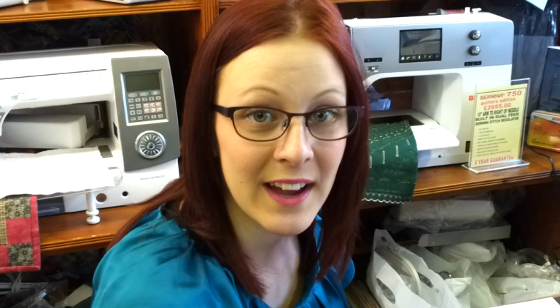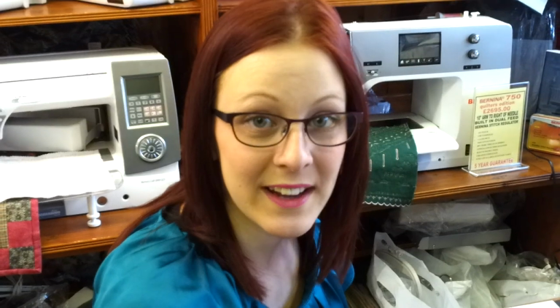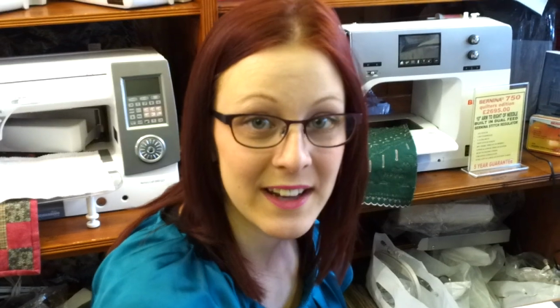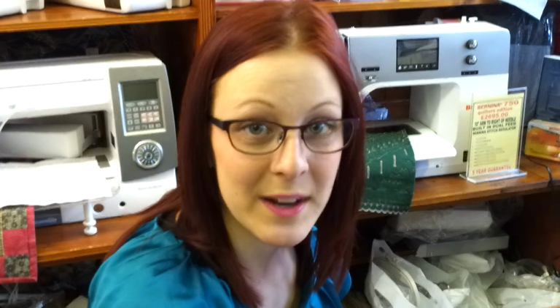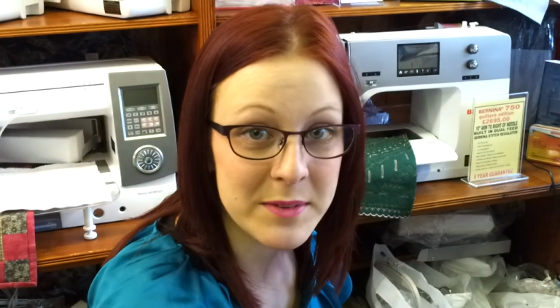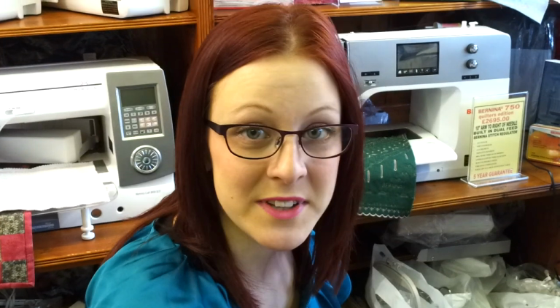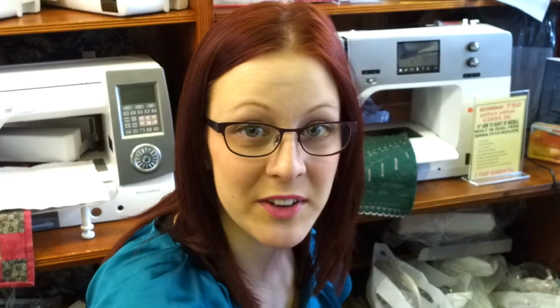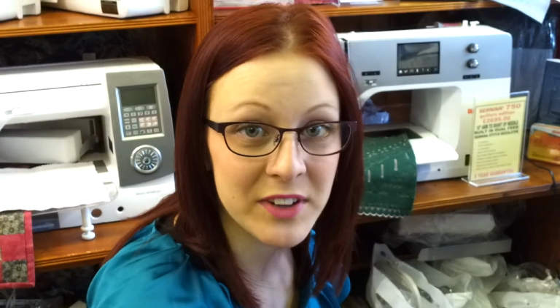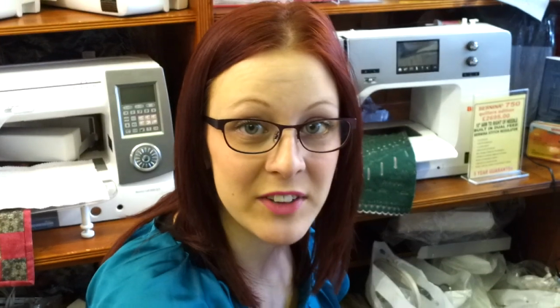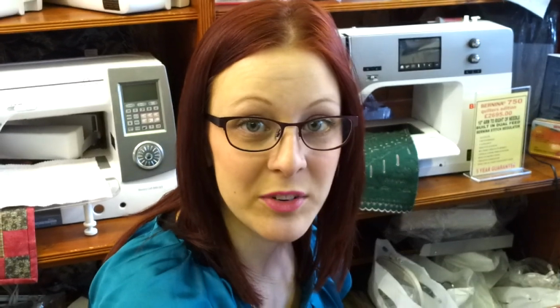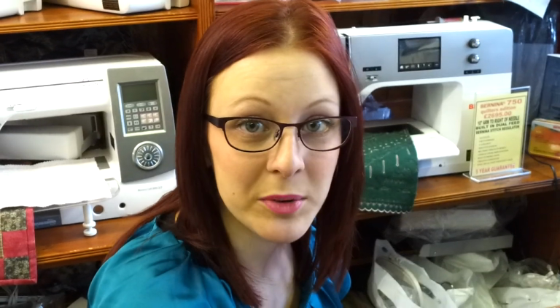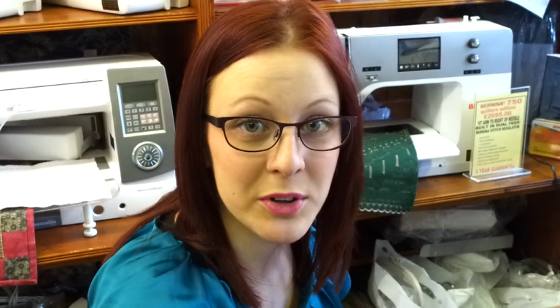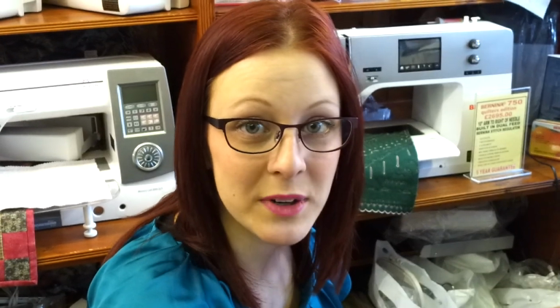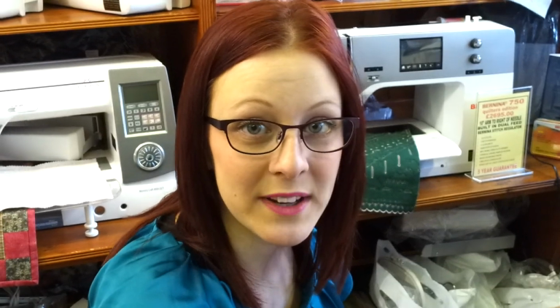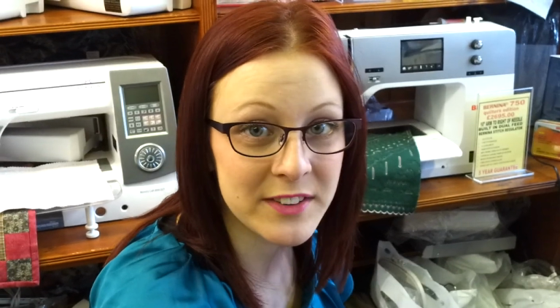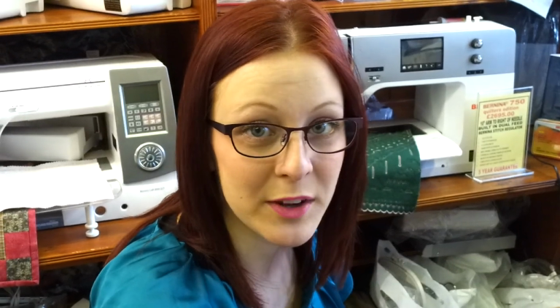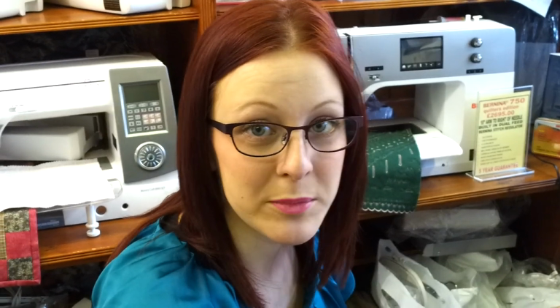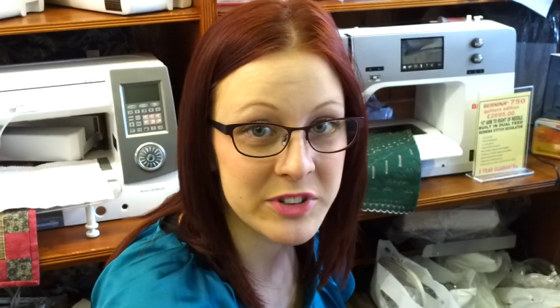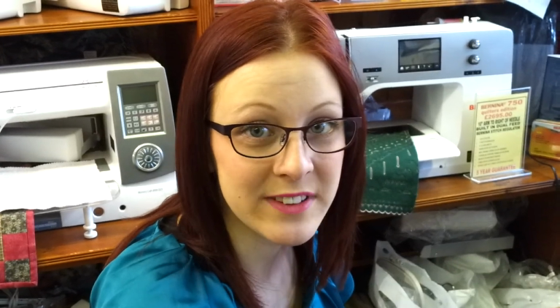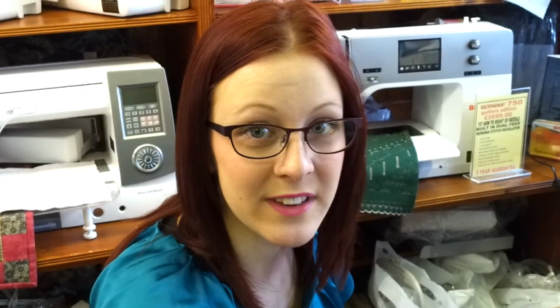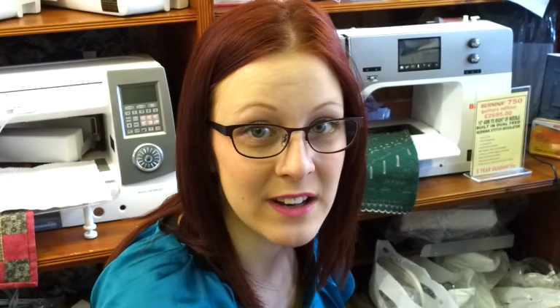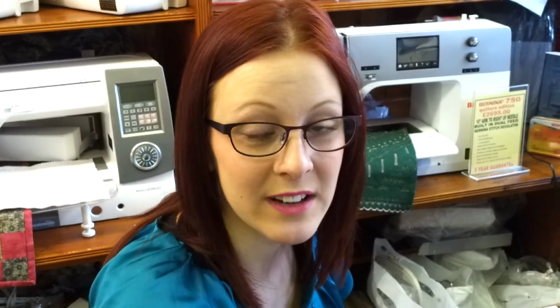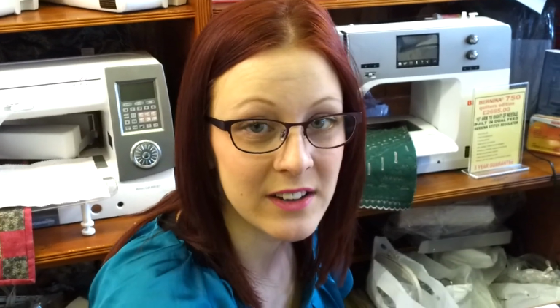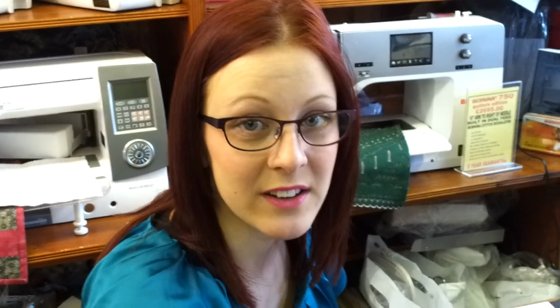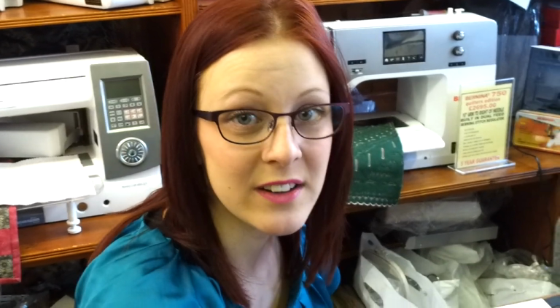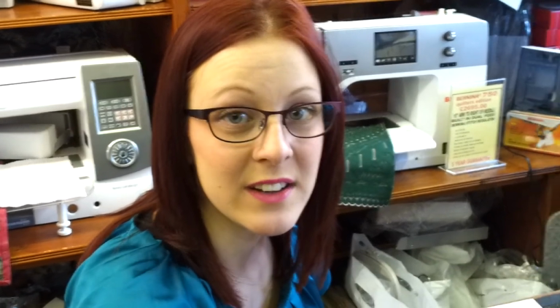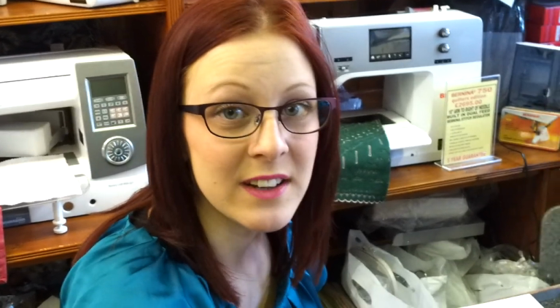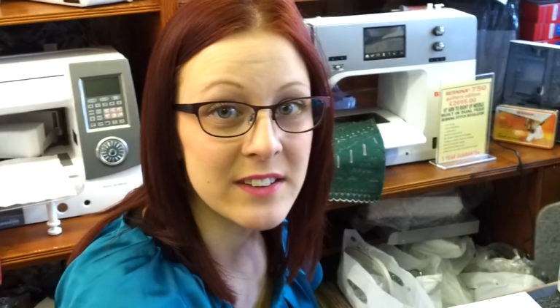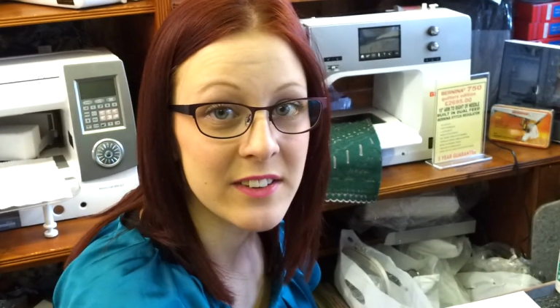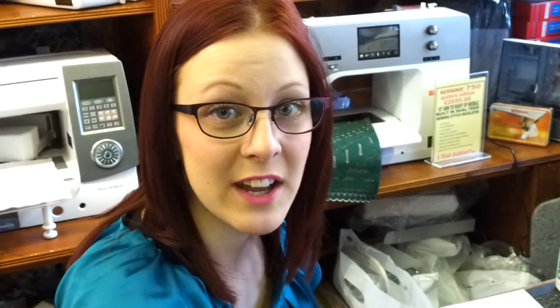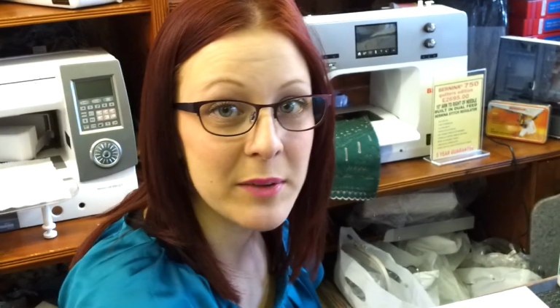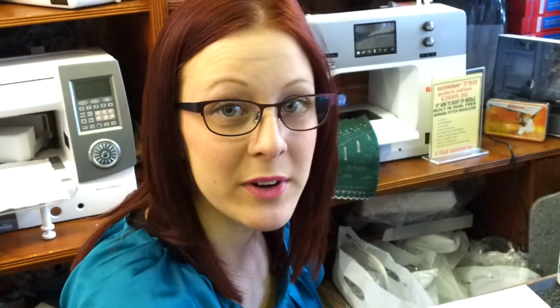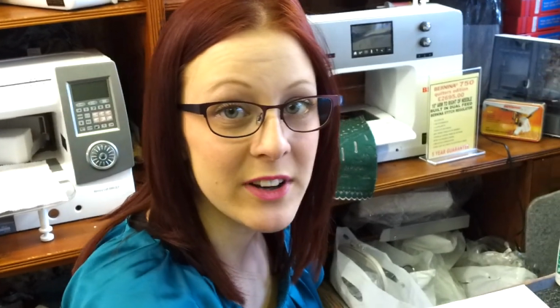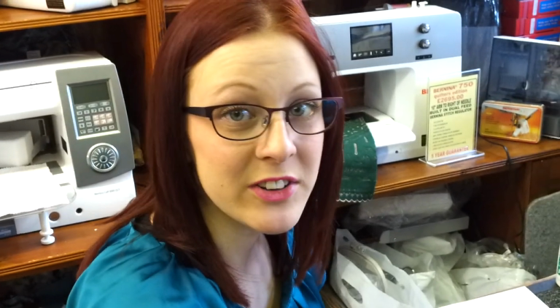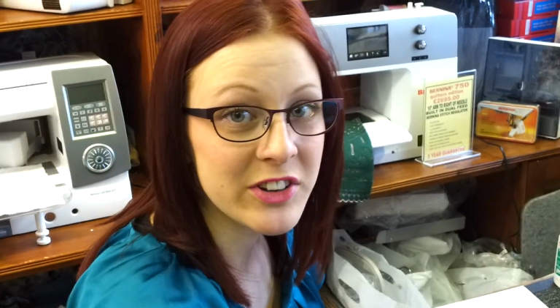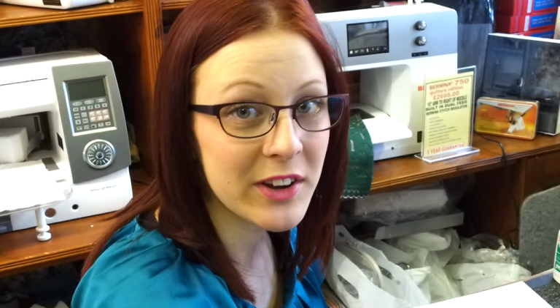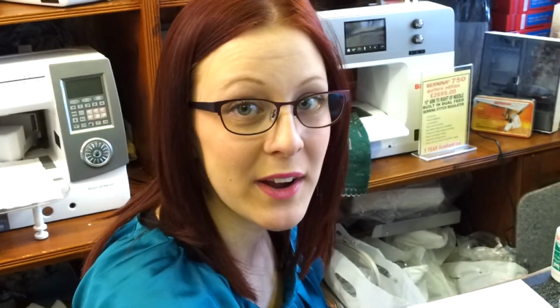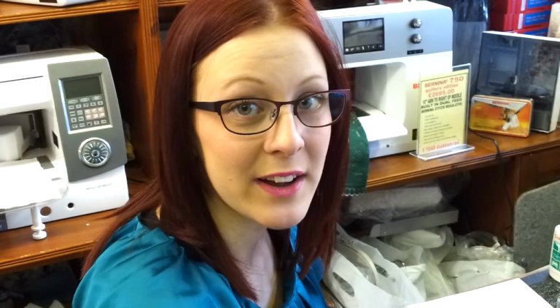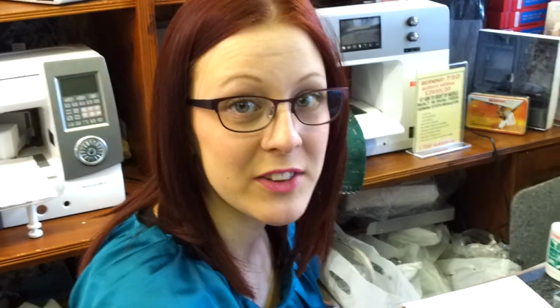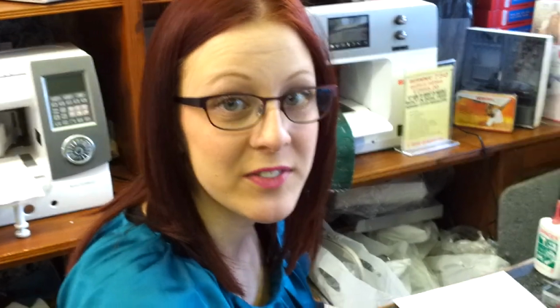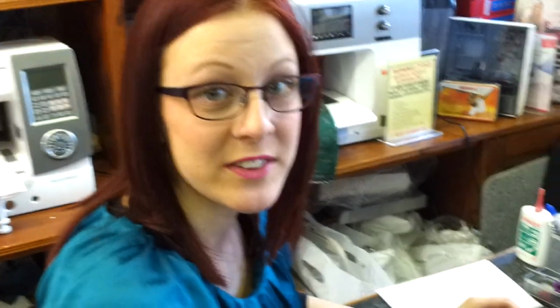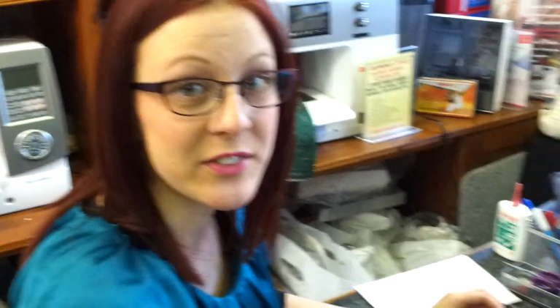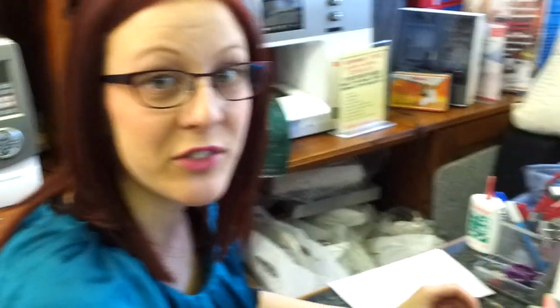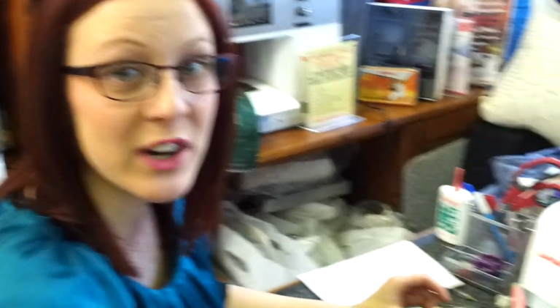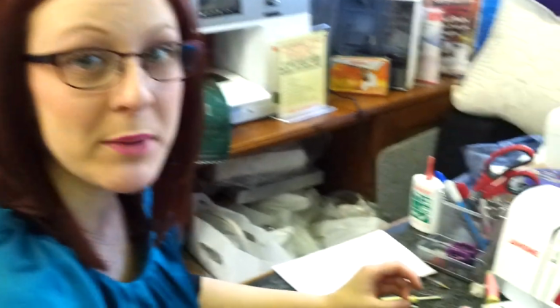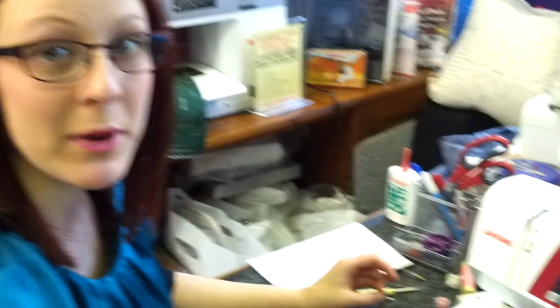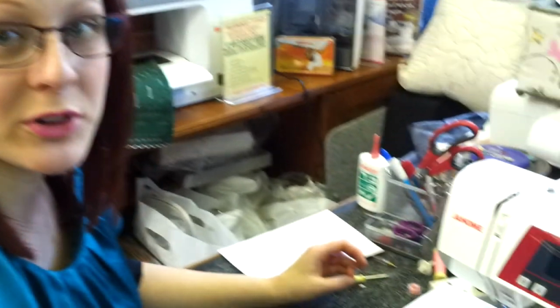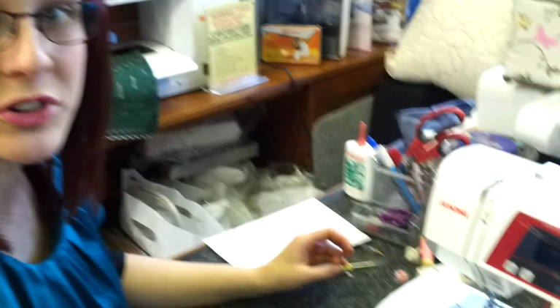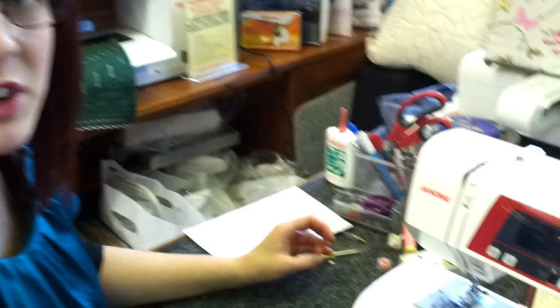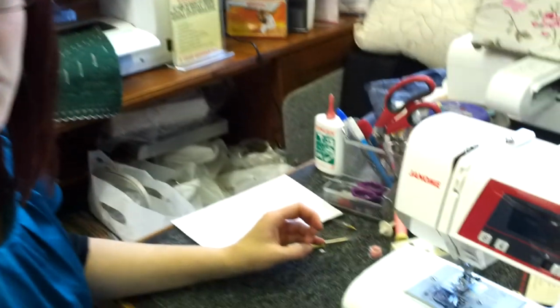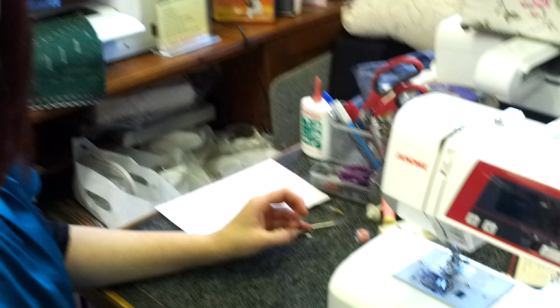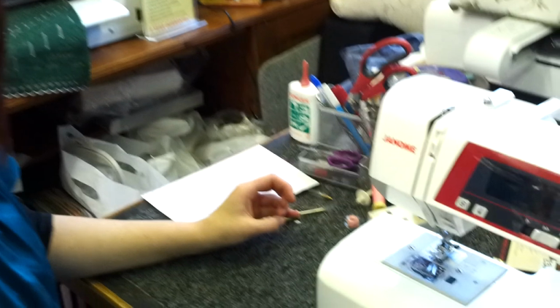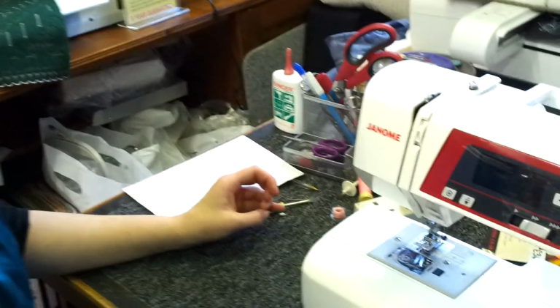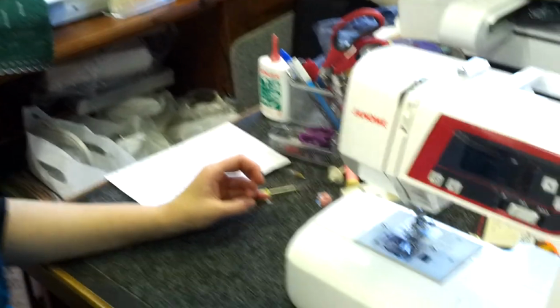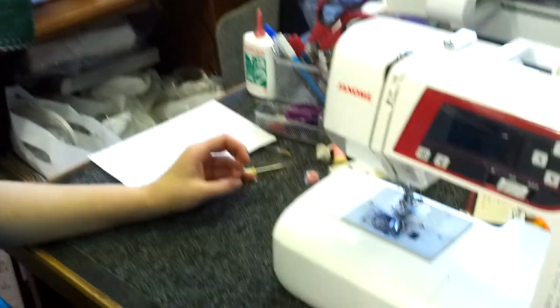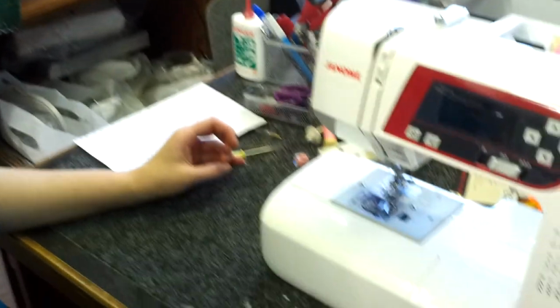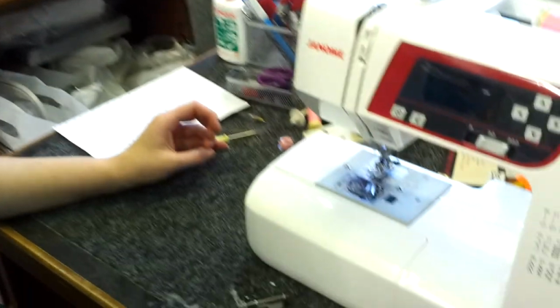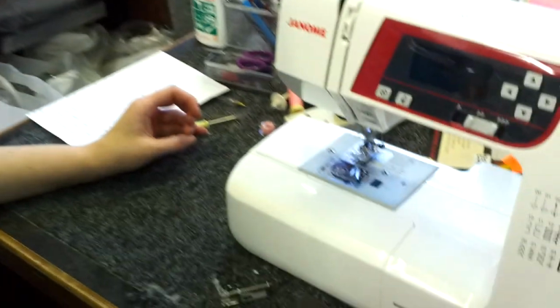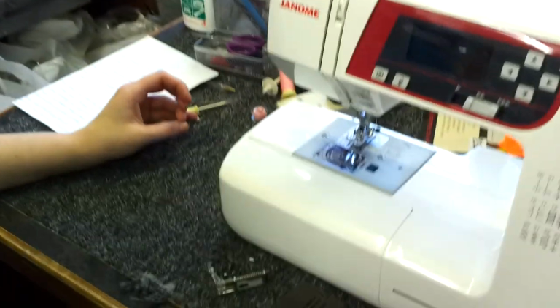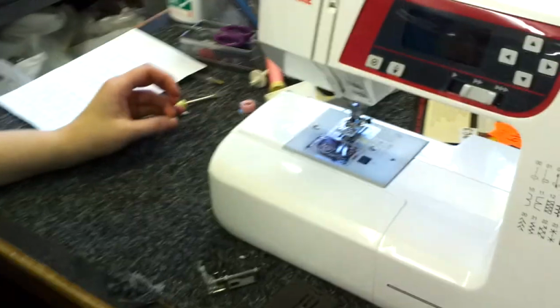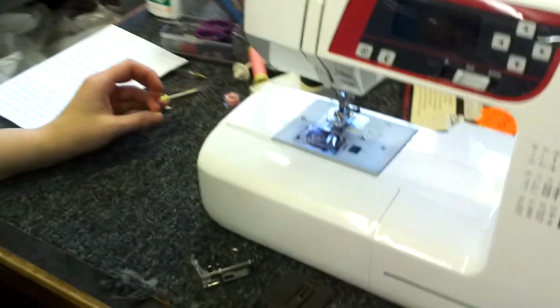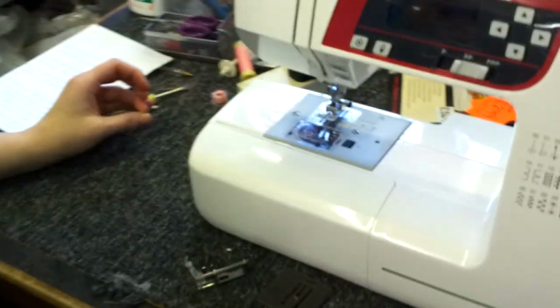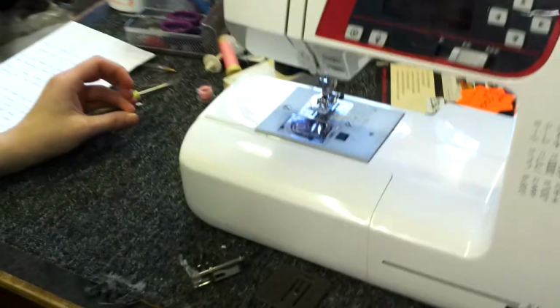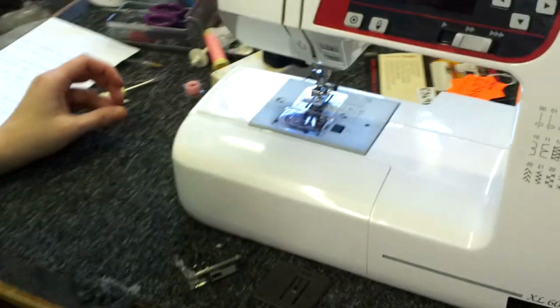Hi, I'm Stephanie from Cooling Sewing Machines in Lincoln. Today I'm going to show you how to fit a free motion quilting foot on a sewing machine.